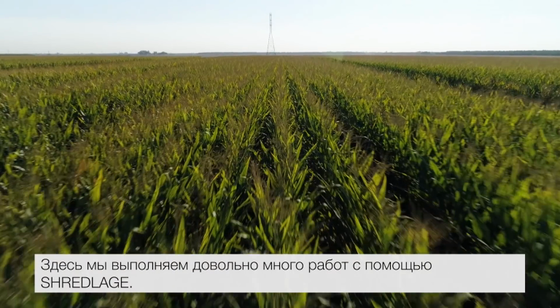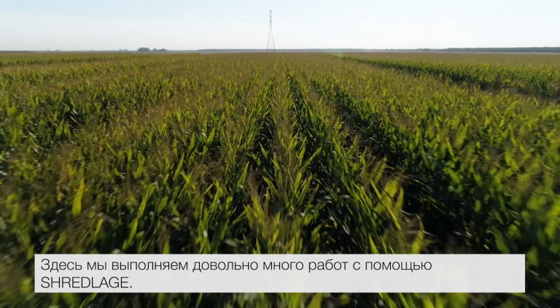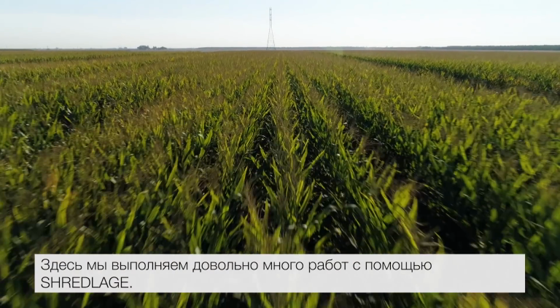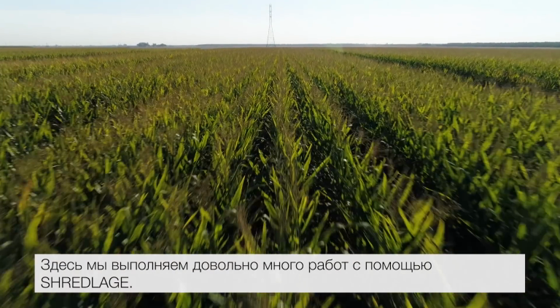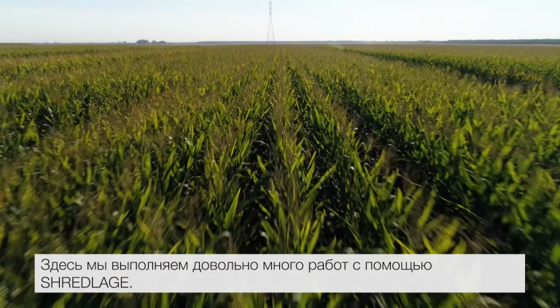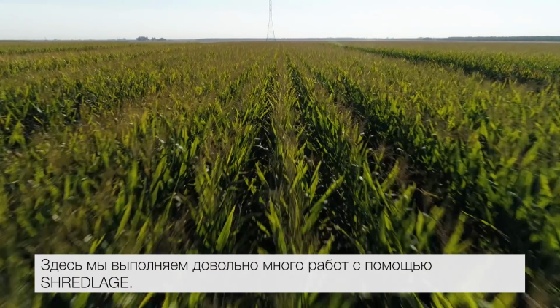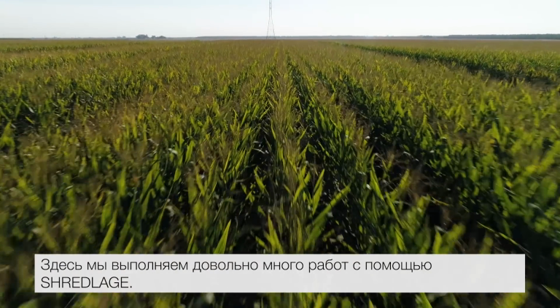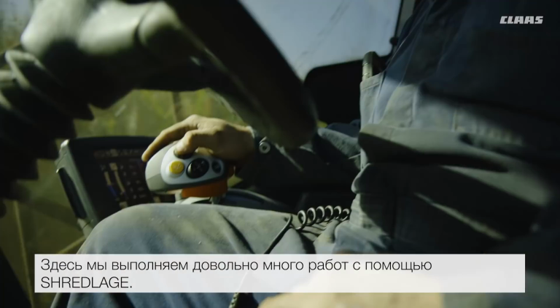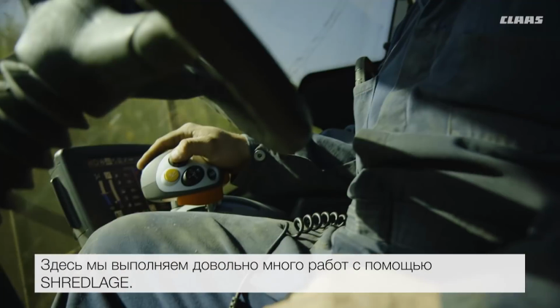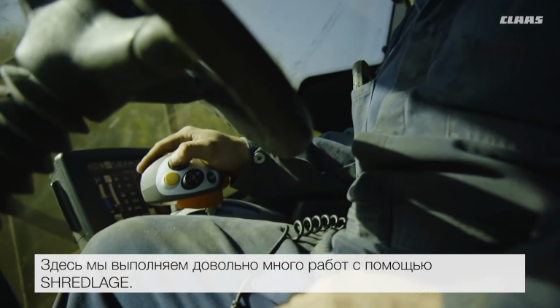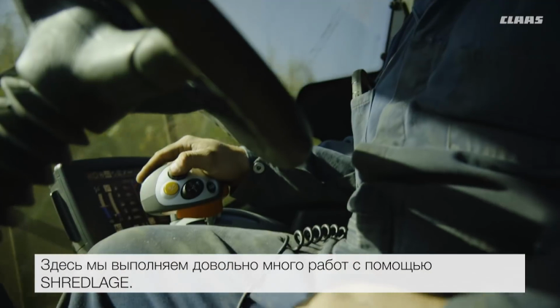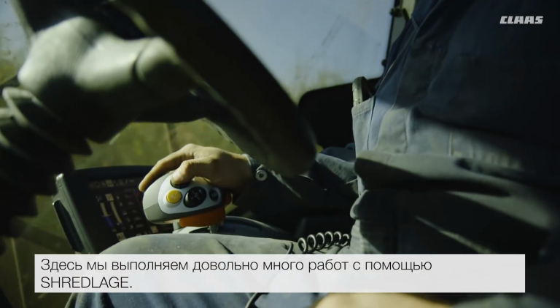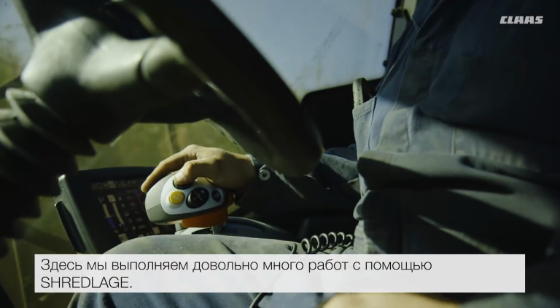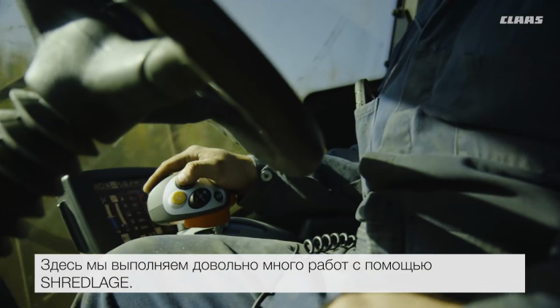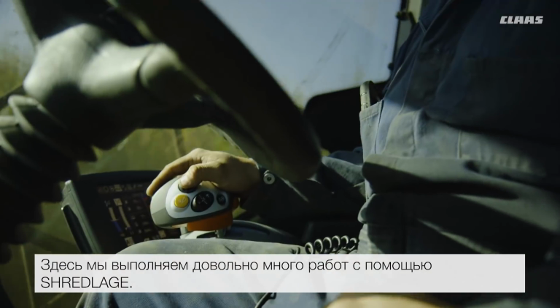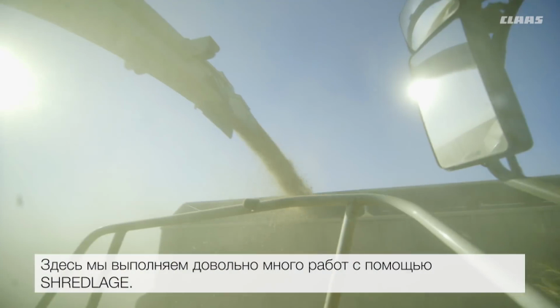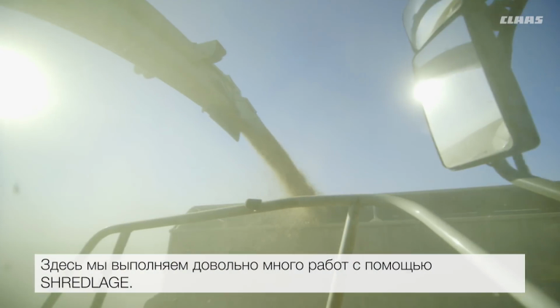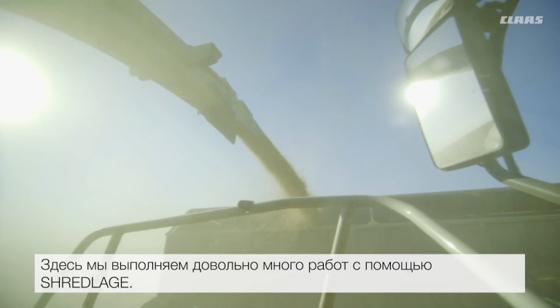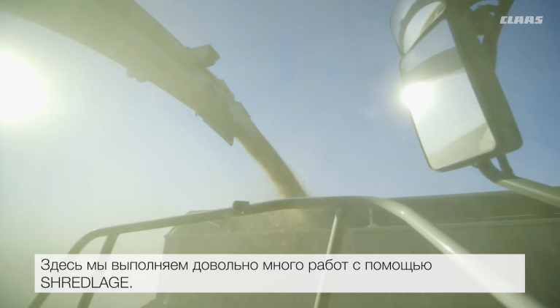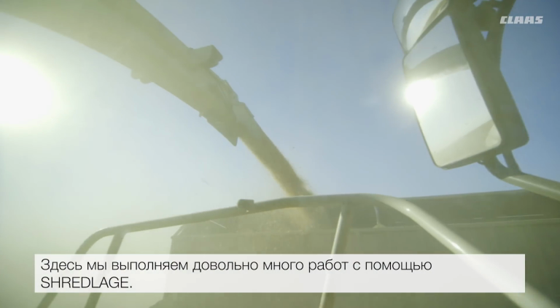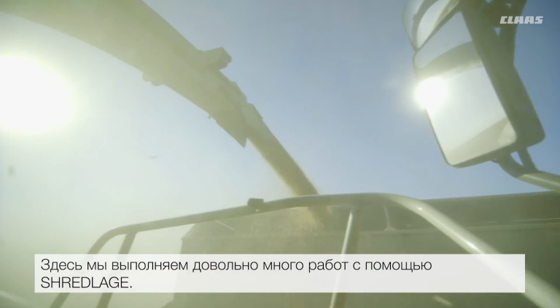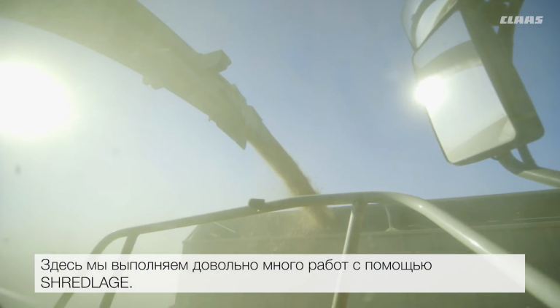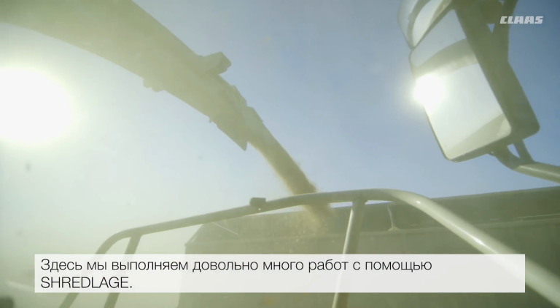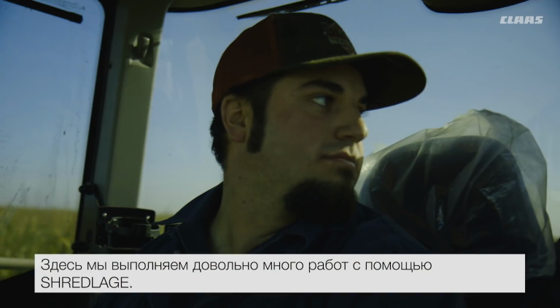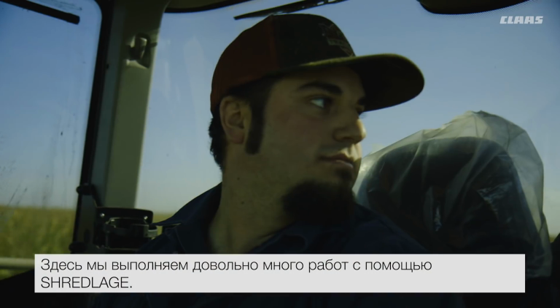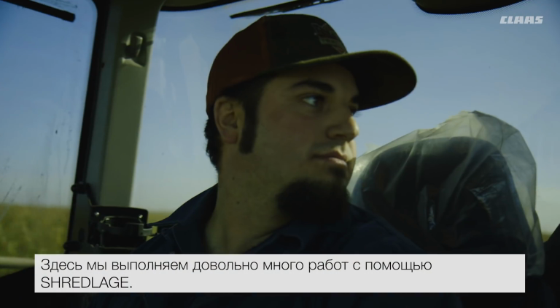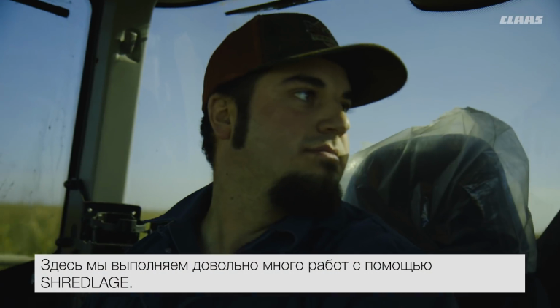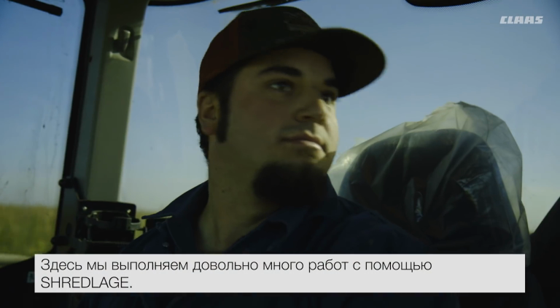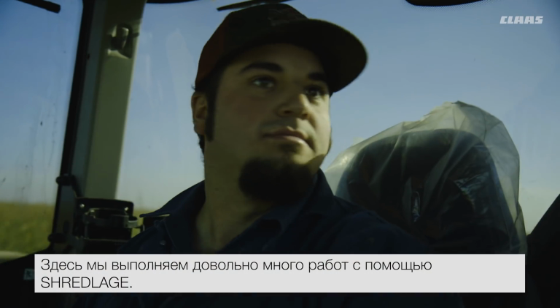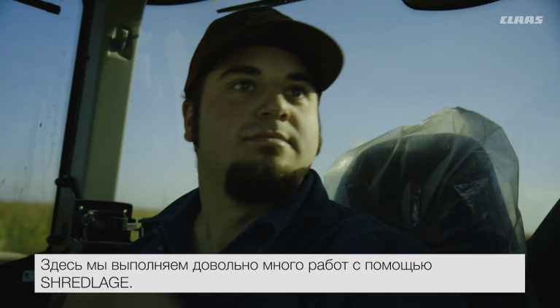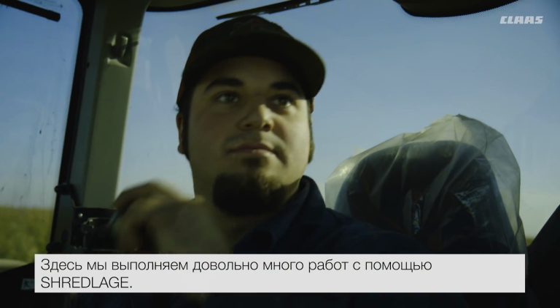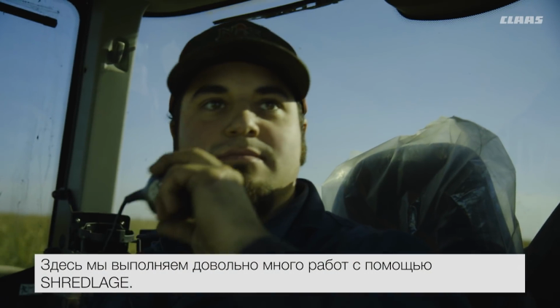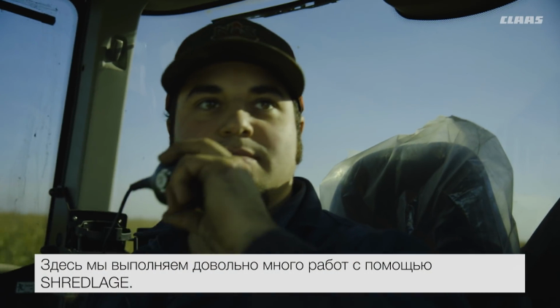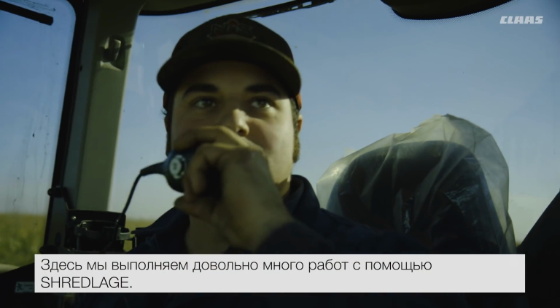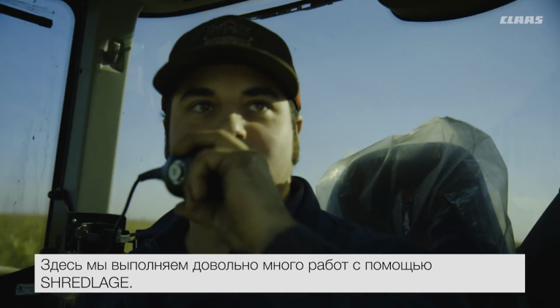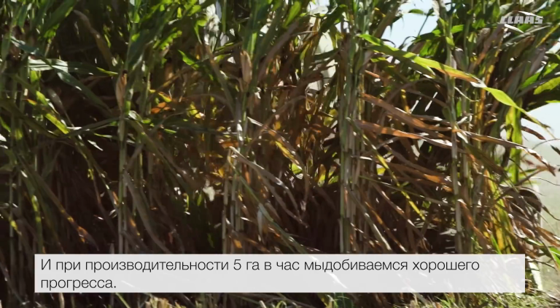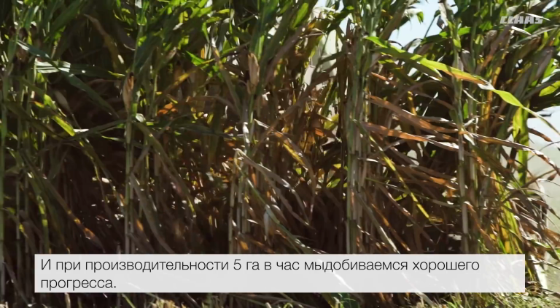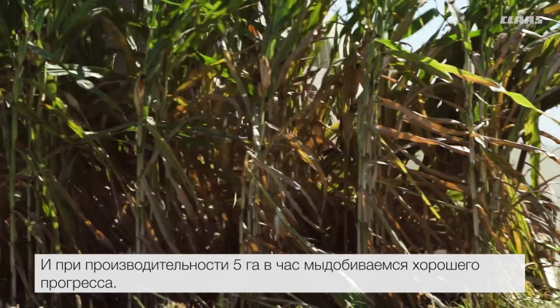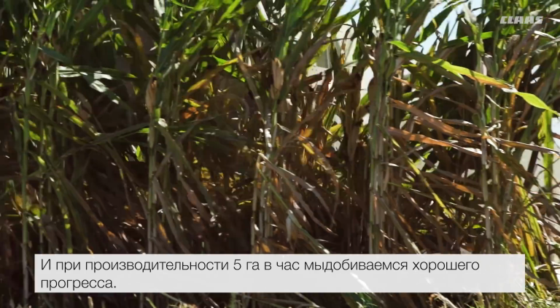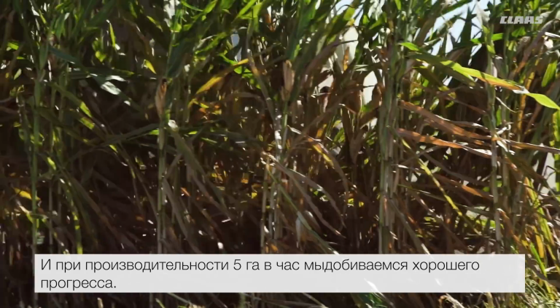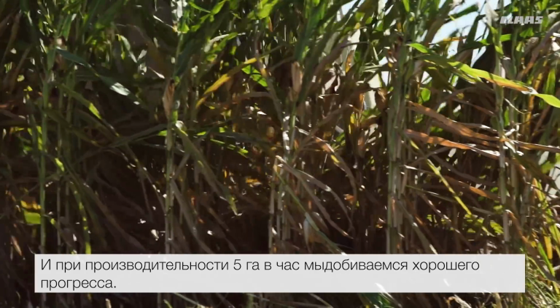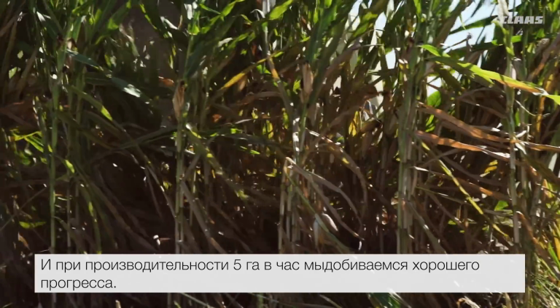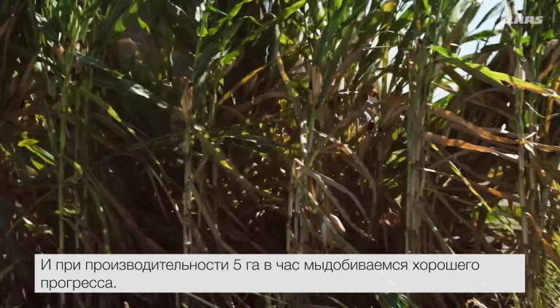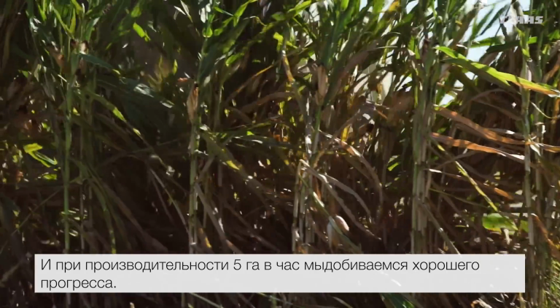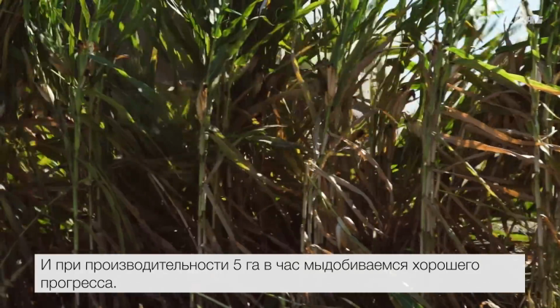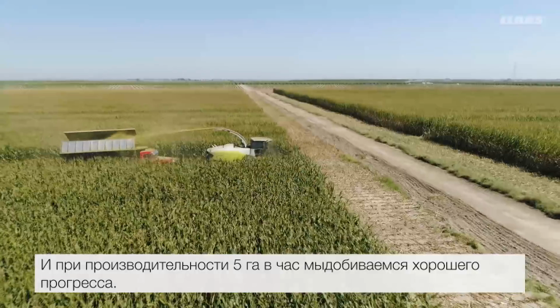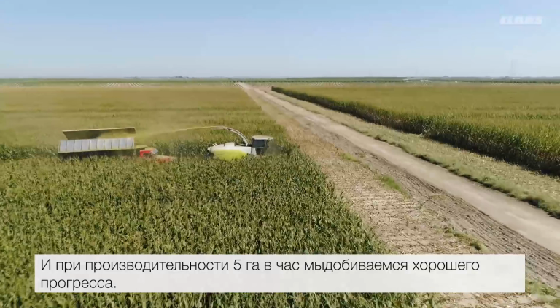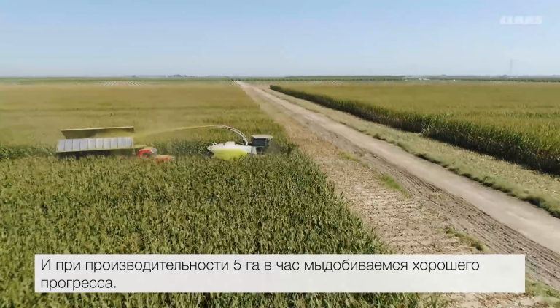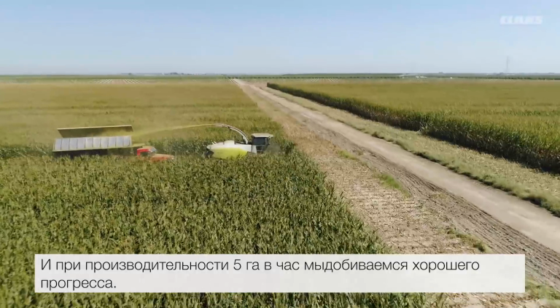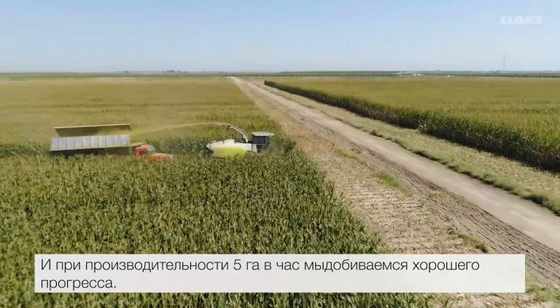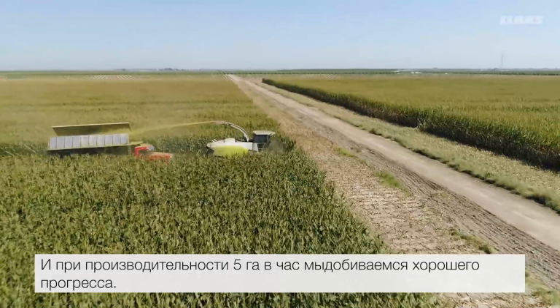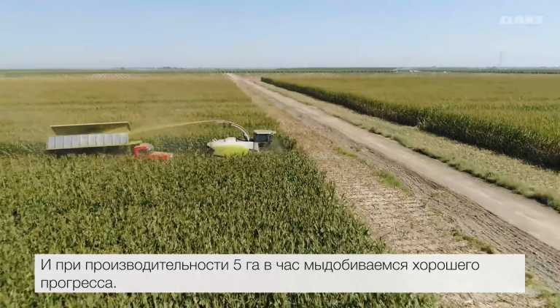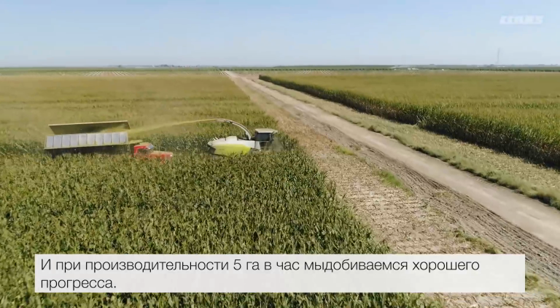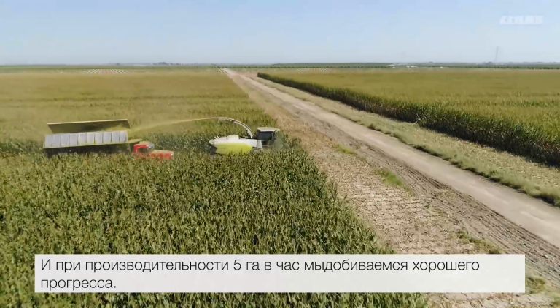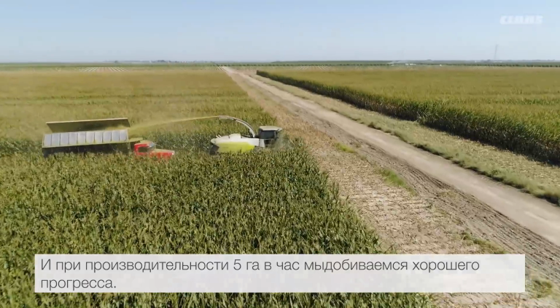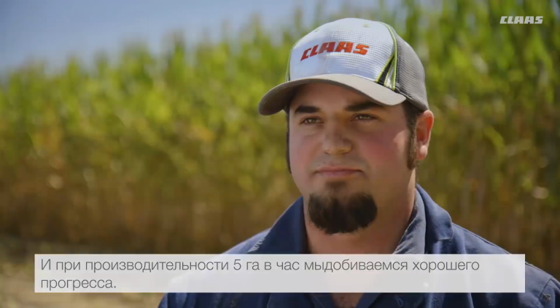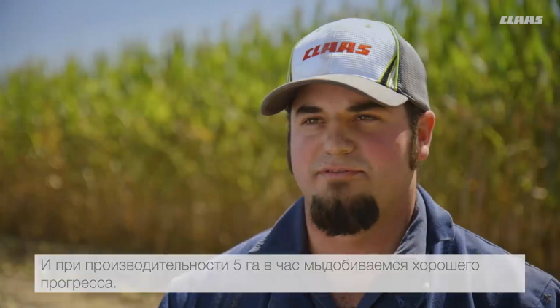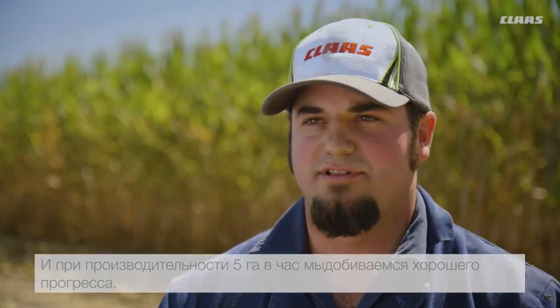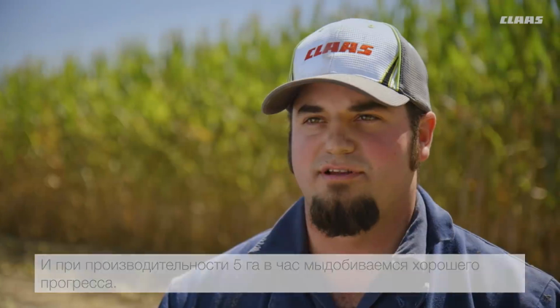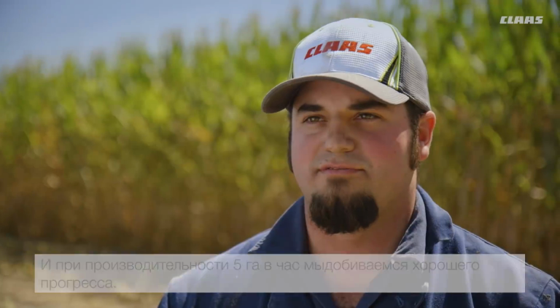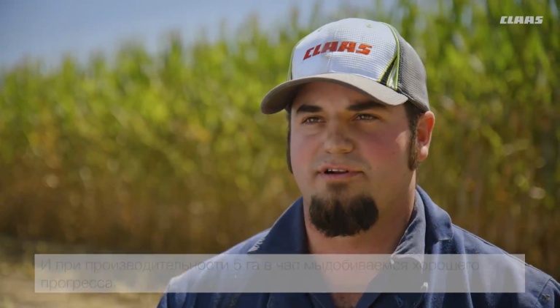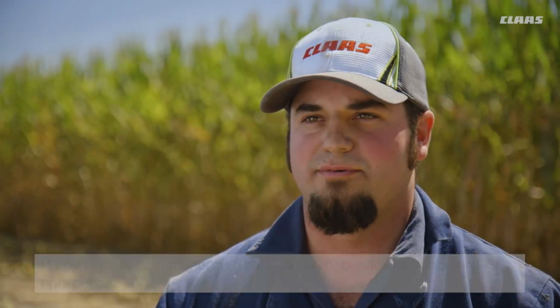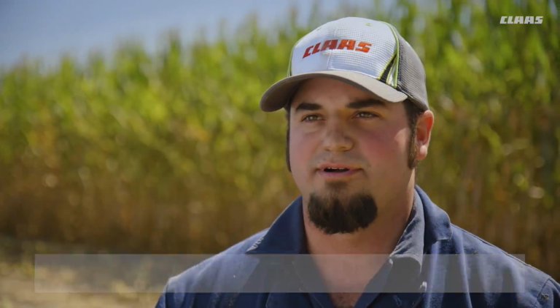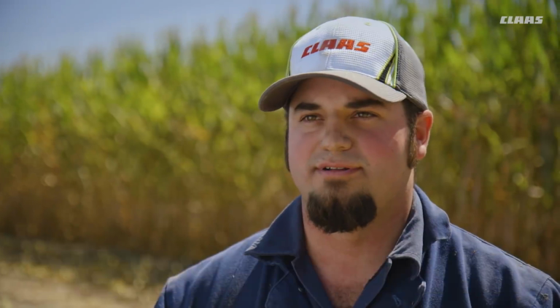Shredlage, it's cutting very well out here. We're keeping good ground speed, getting a lot of work done — 12 and a half acres per hour. It's moving along very well.